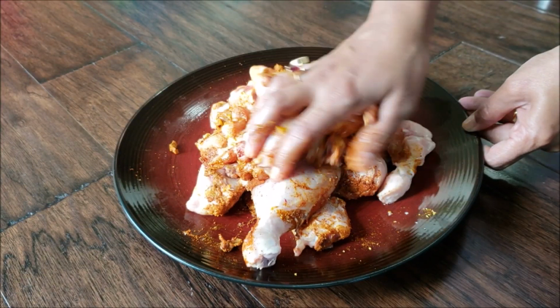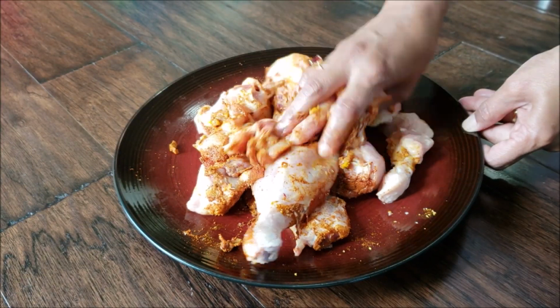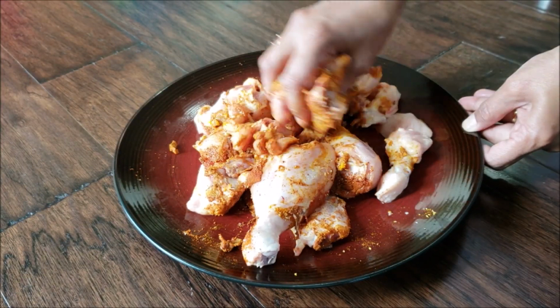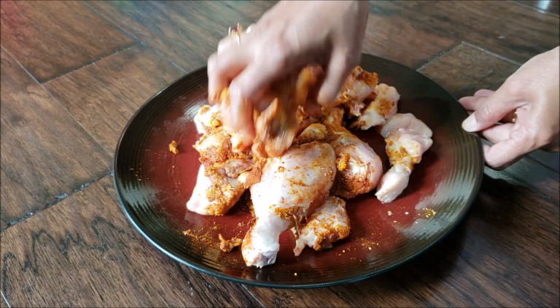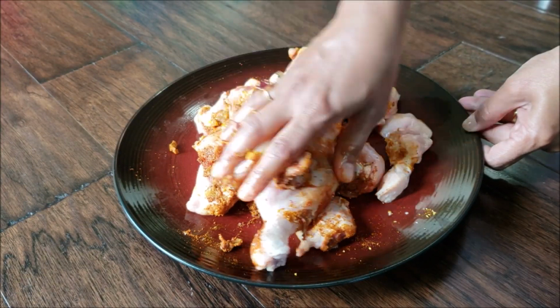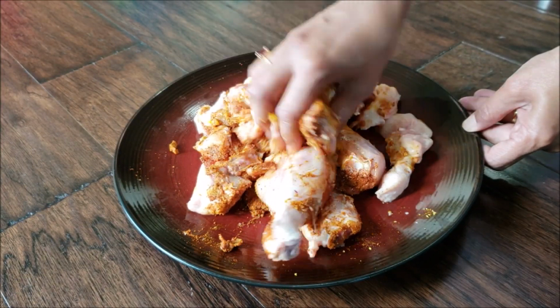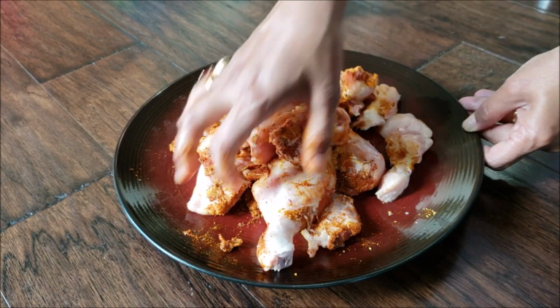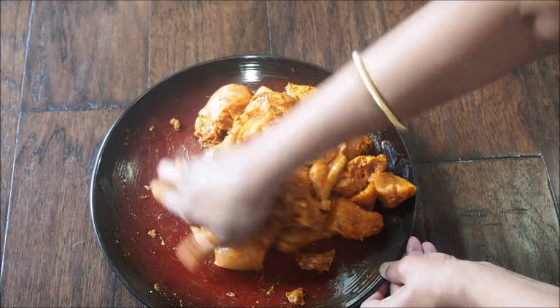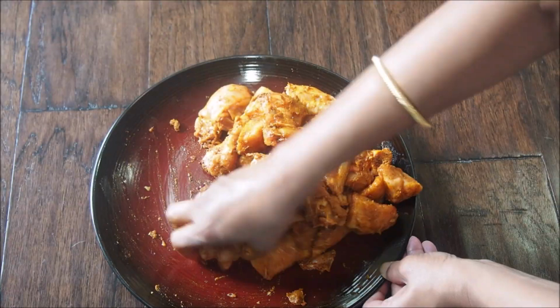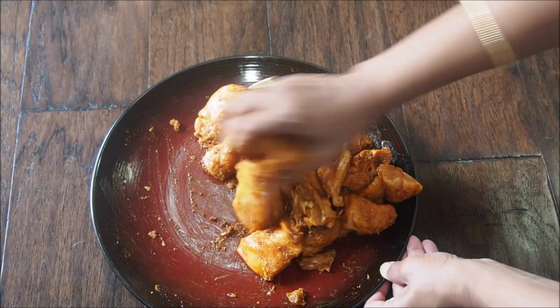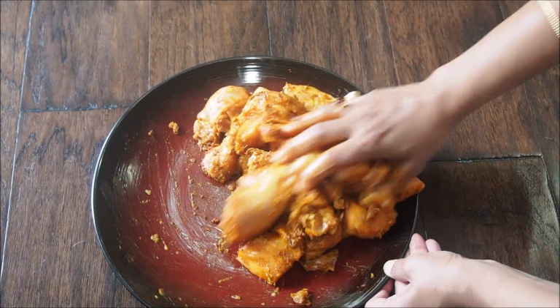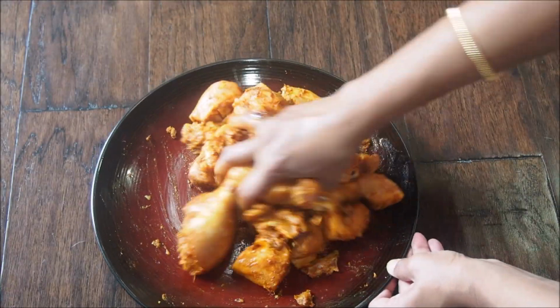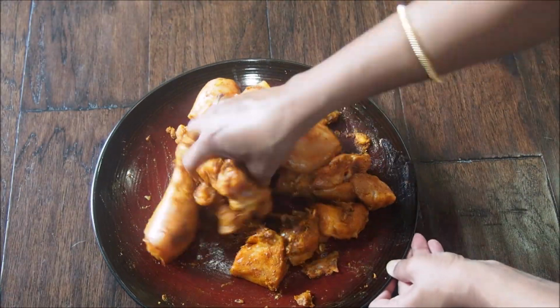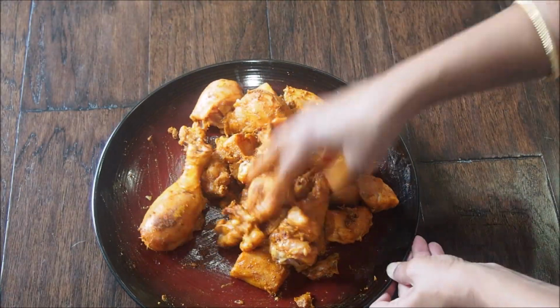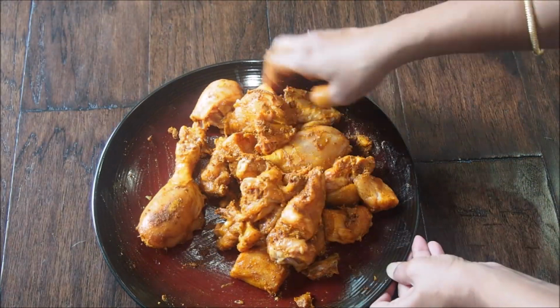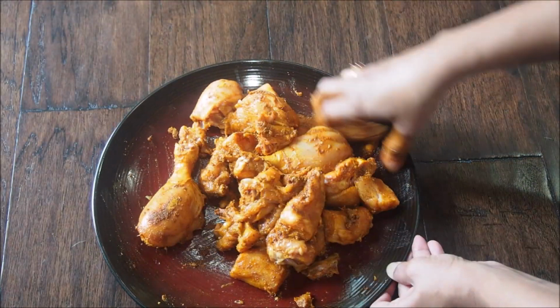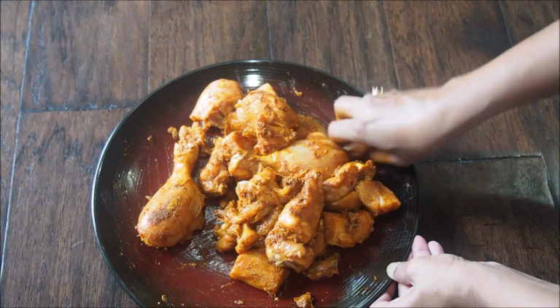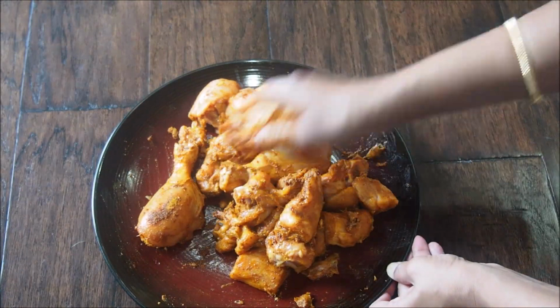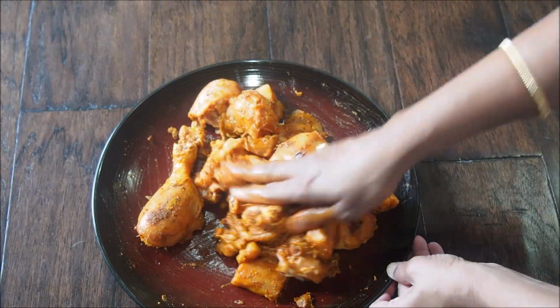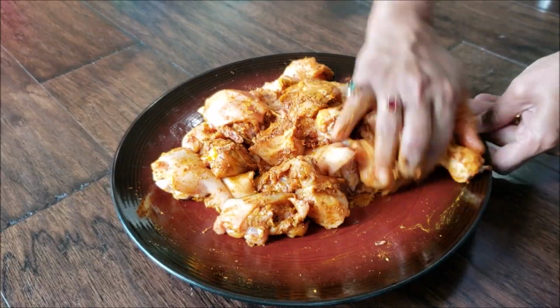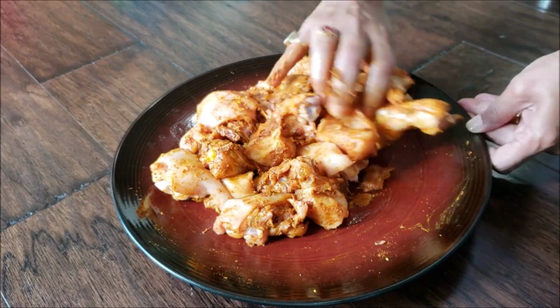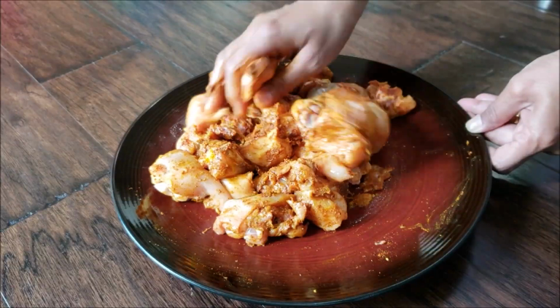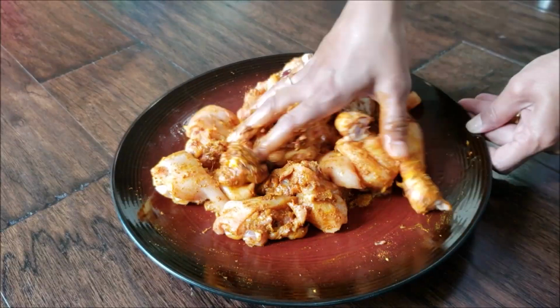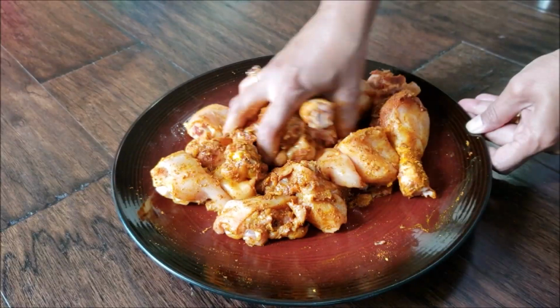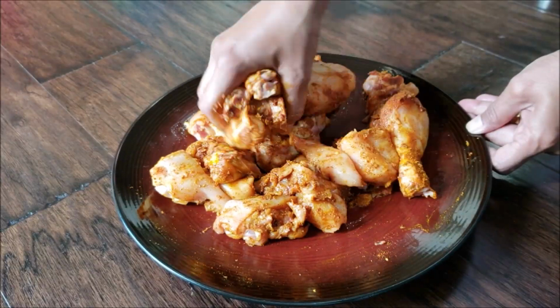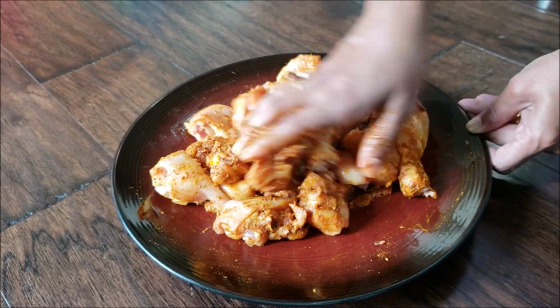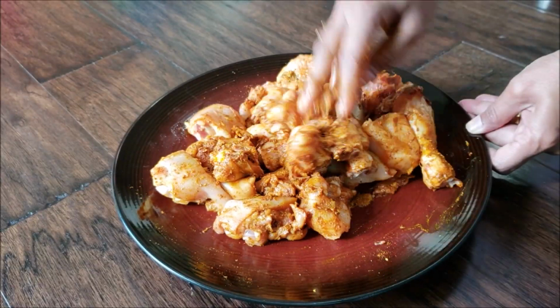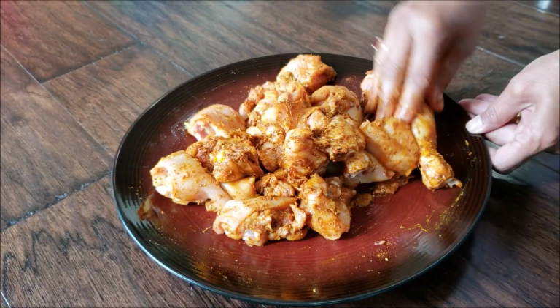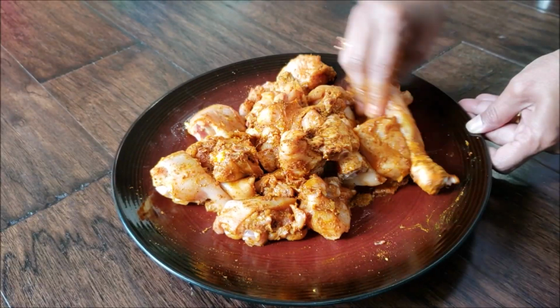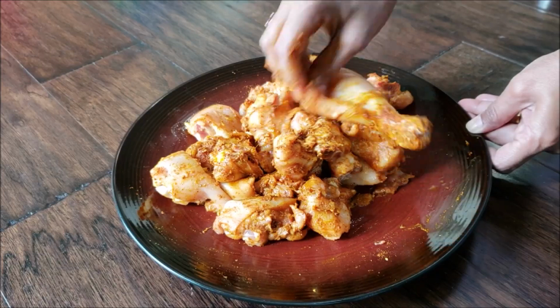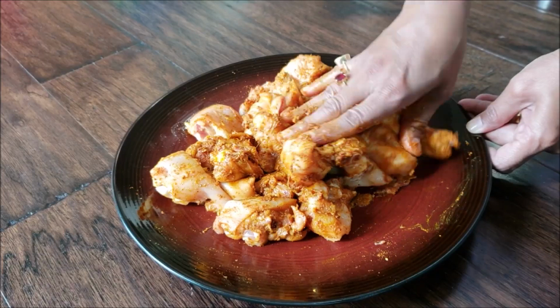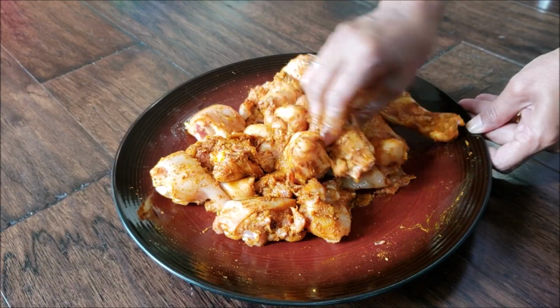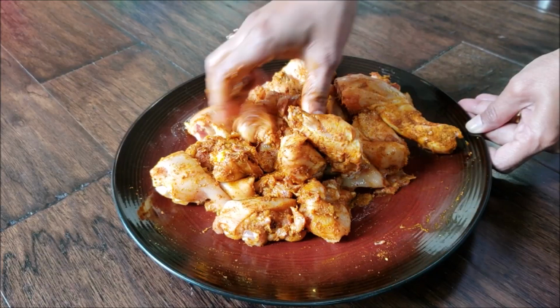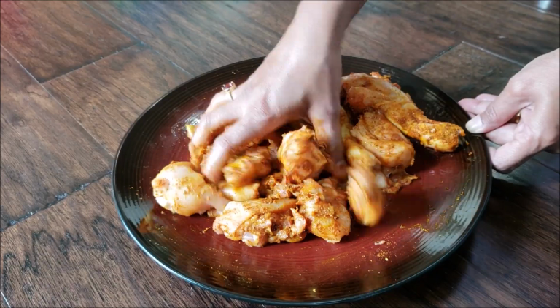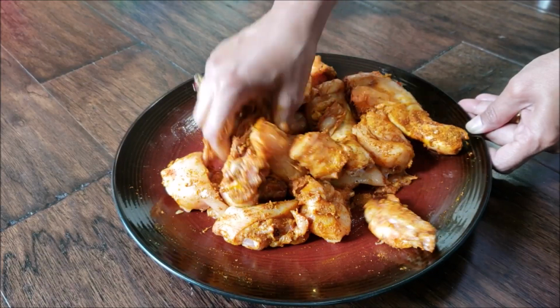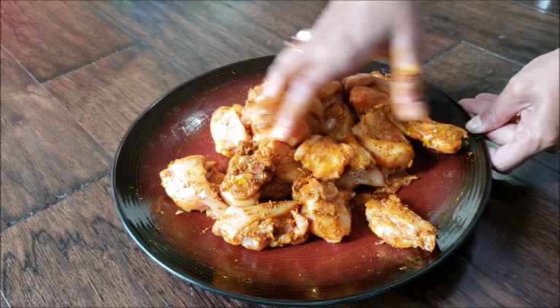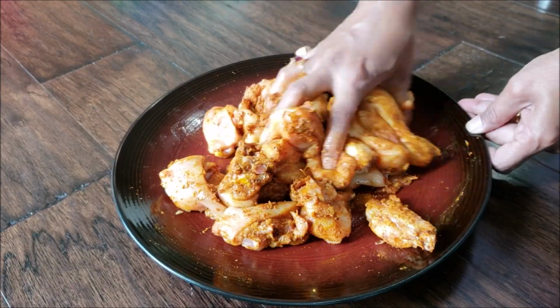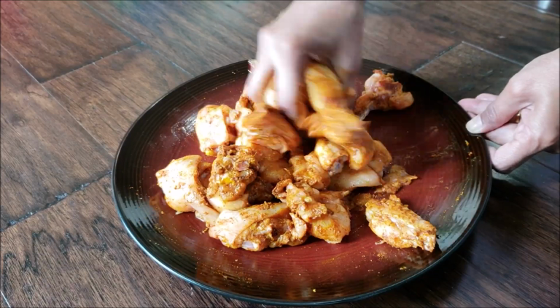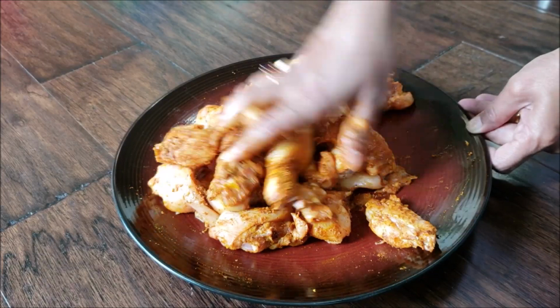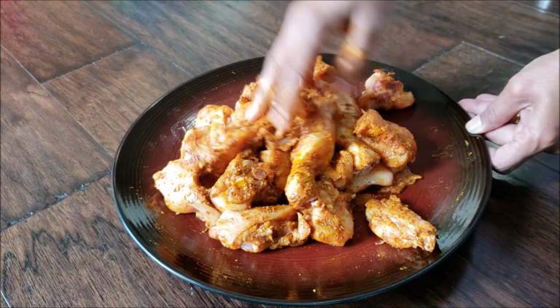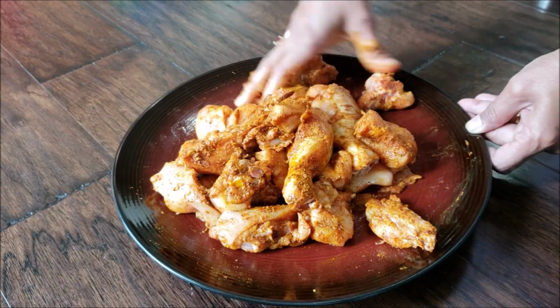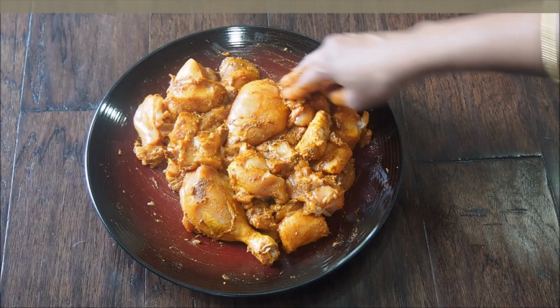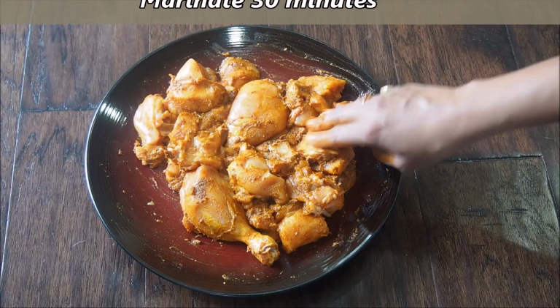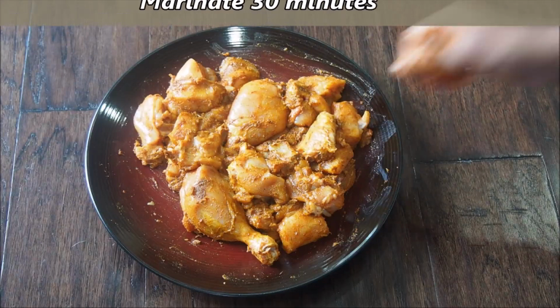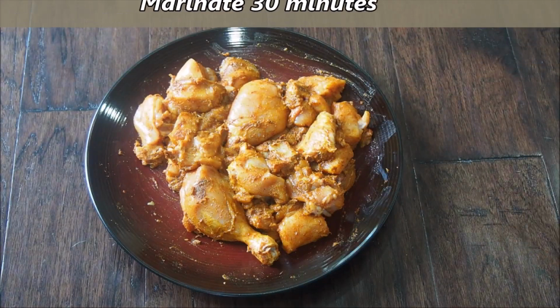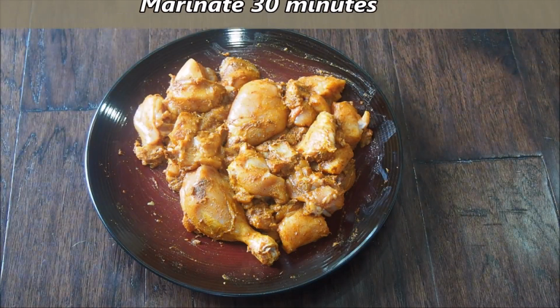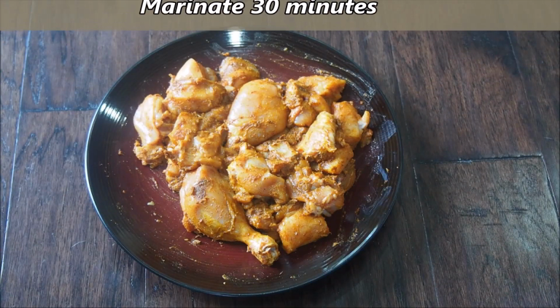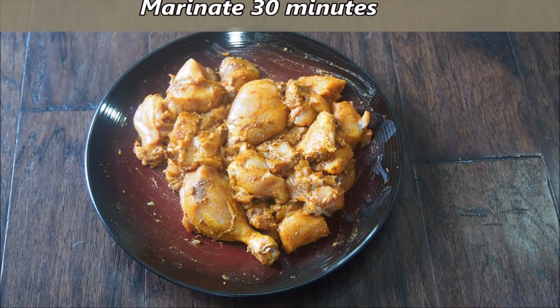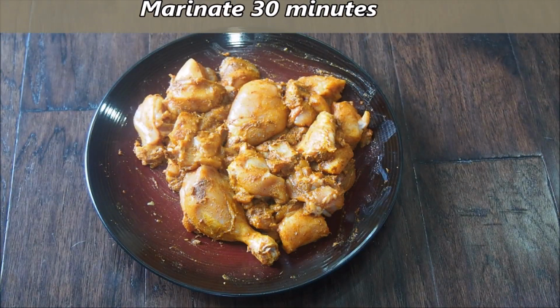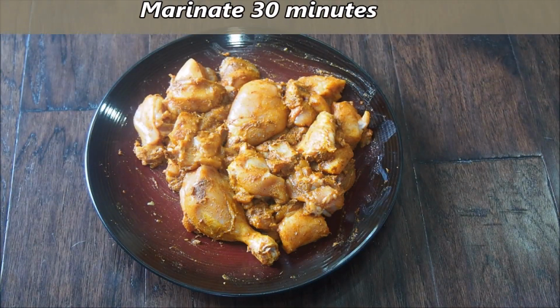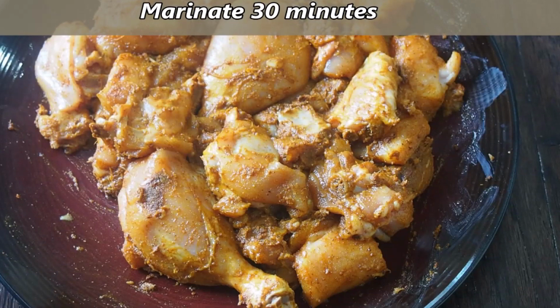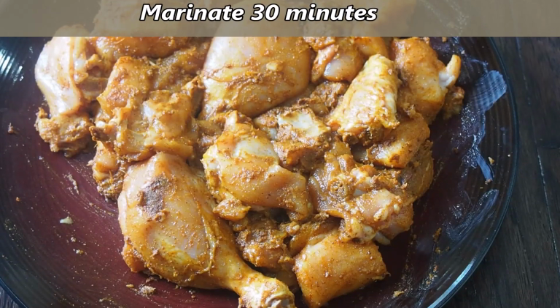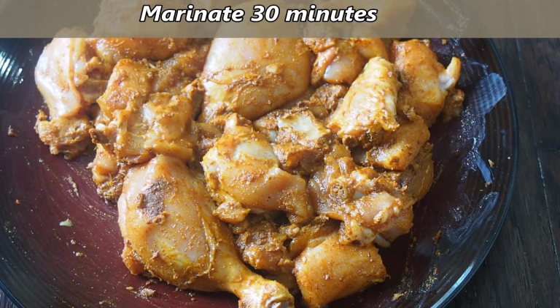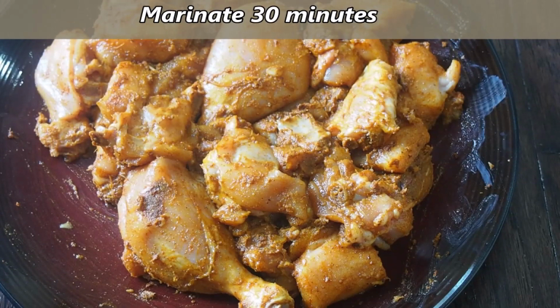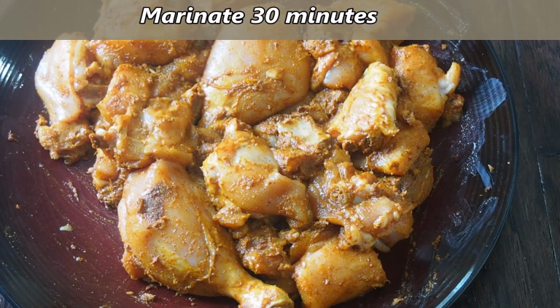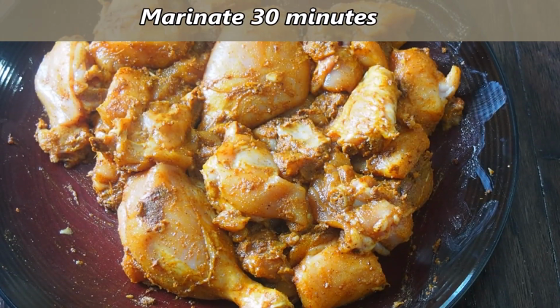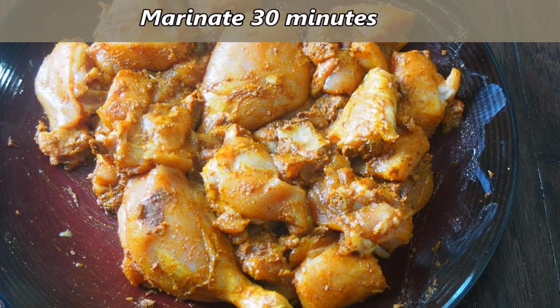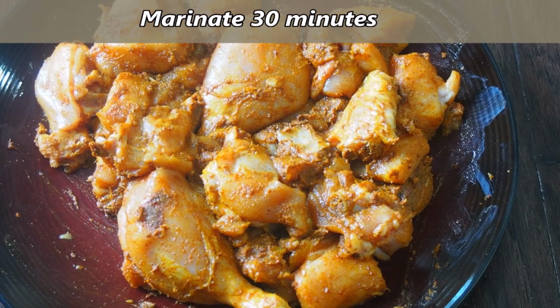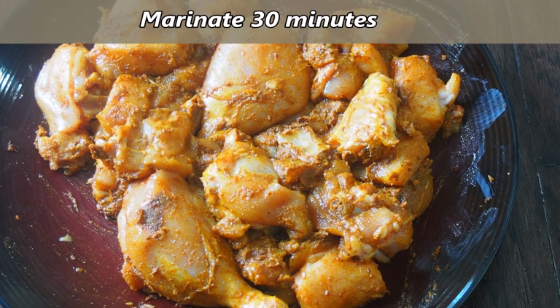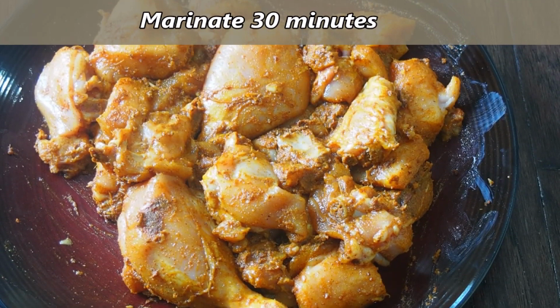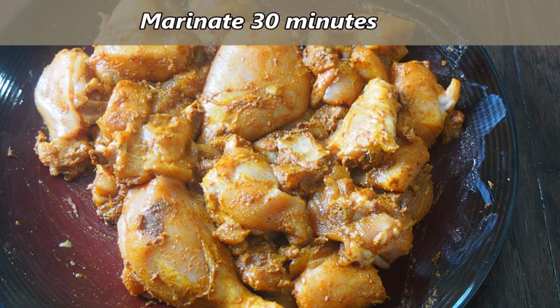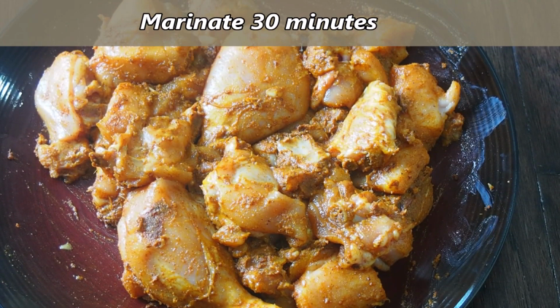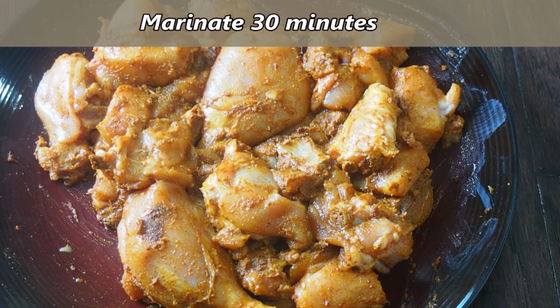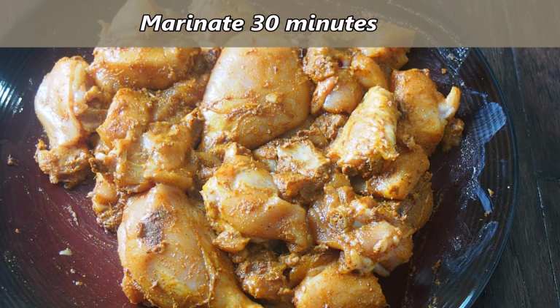Add 1 teaspoon of turmeric powder, mix everything well, and coat all the chicken pieces with this masala. If you want, you can also add some lemon juice. Let the chicken marinate for about half an hour.